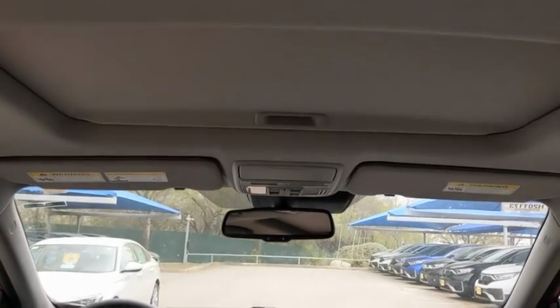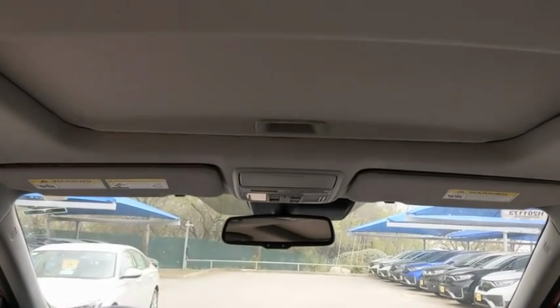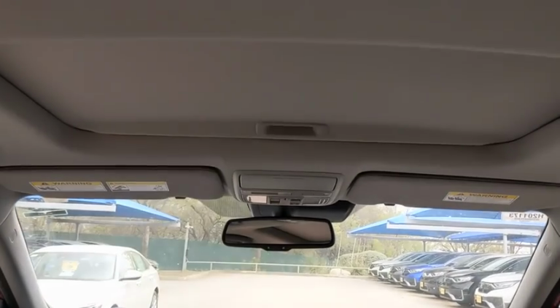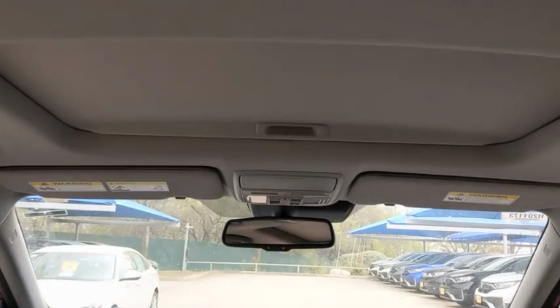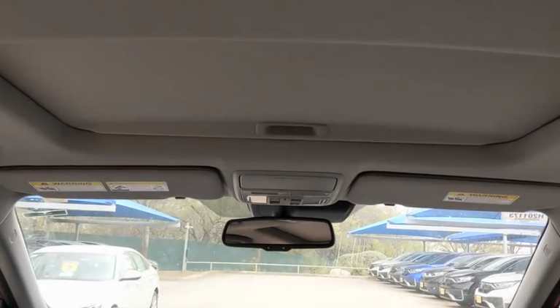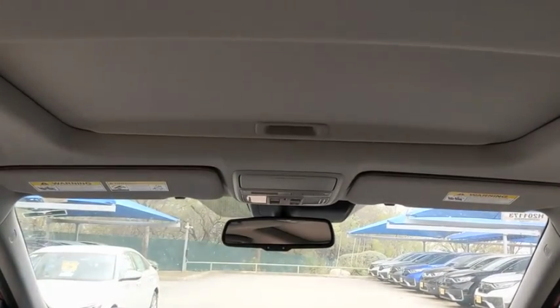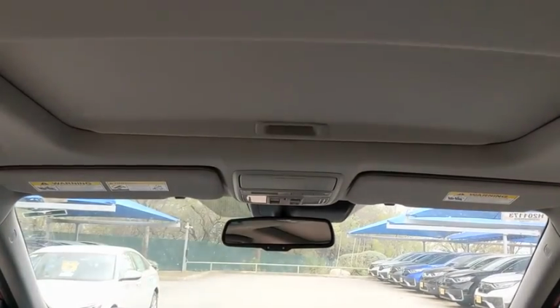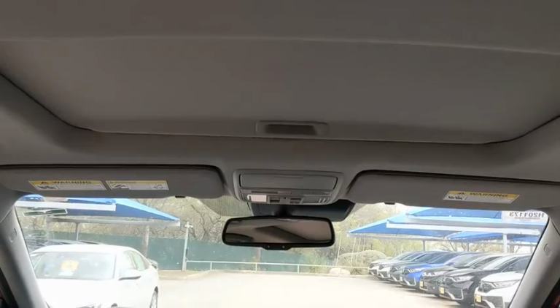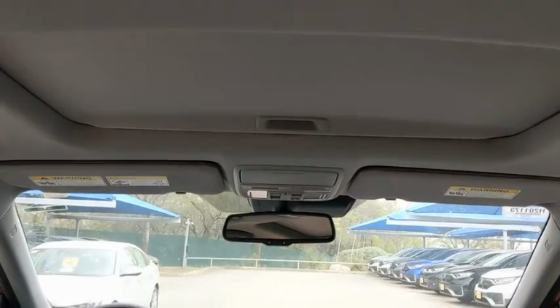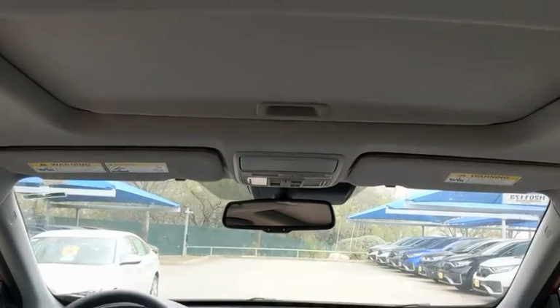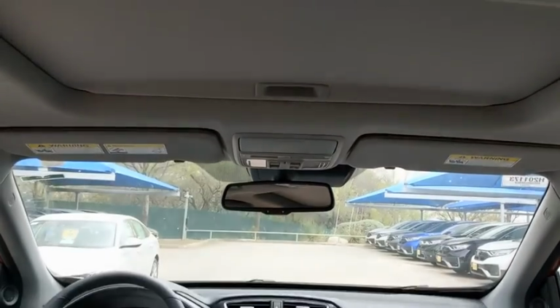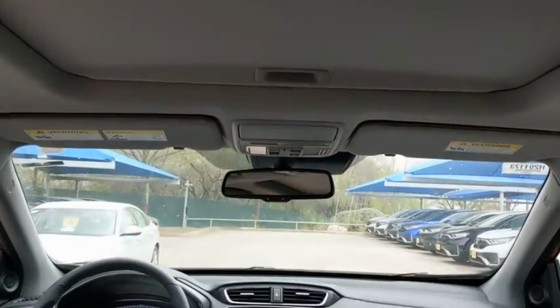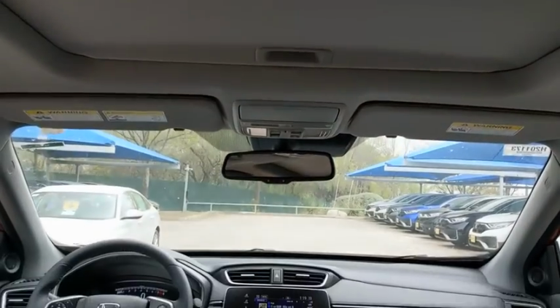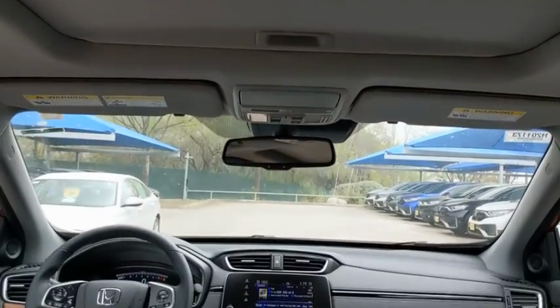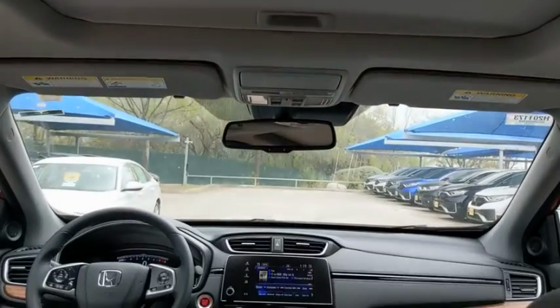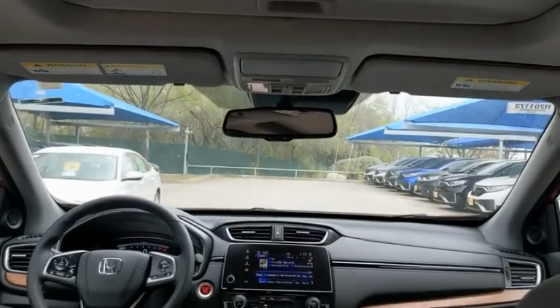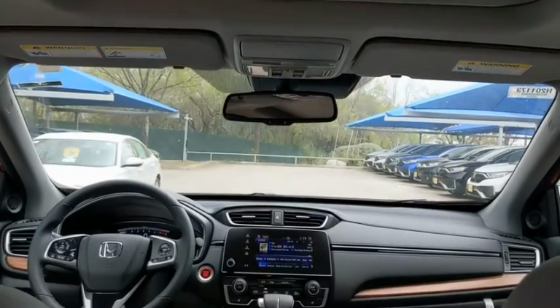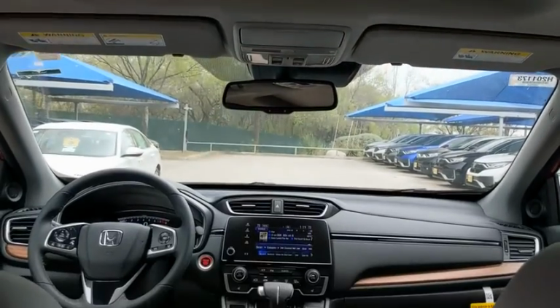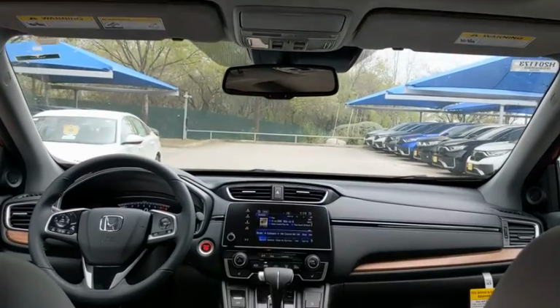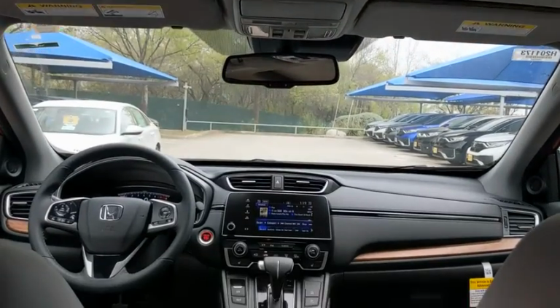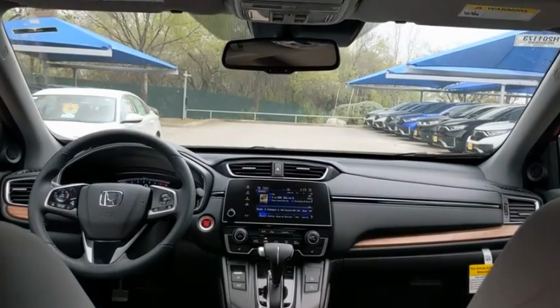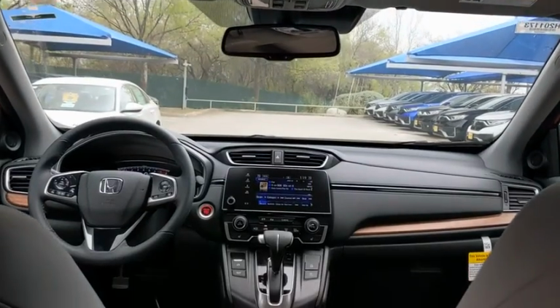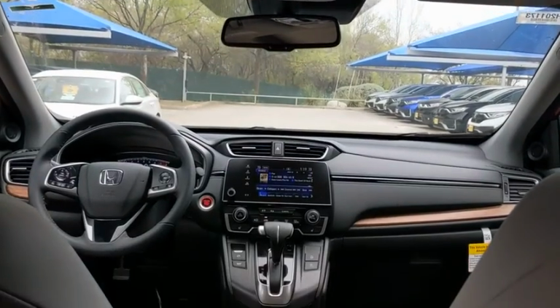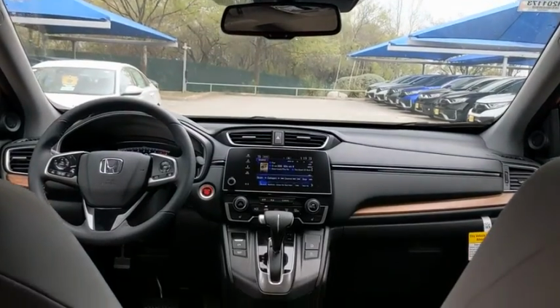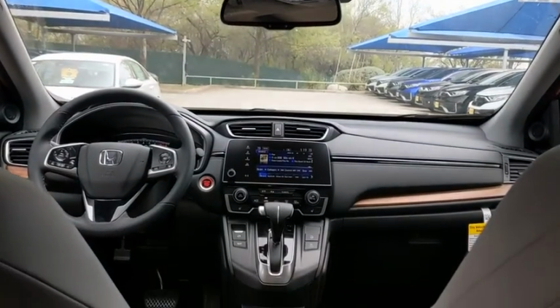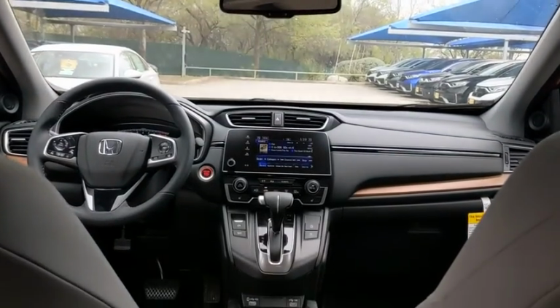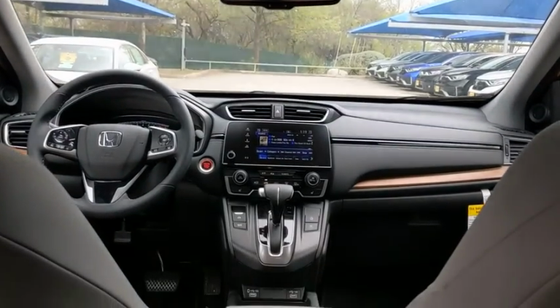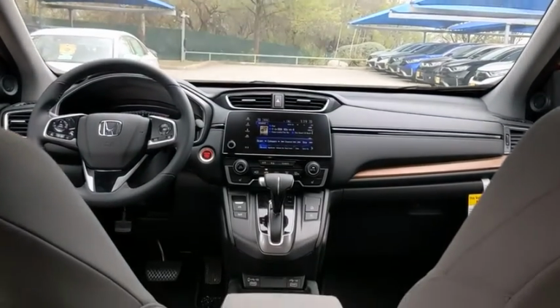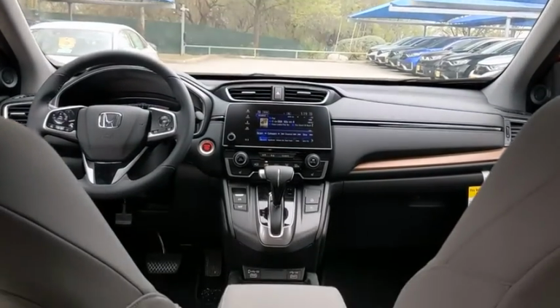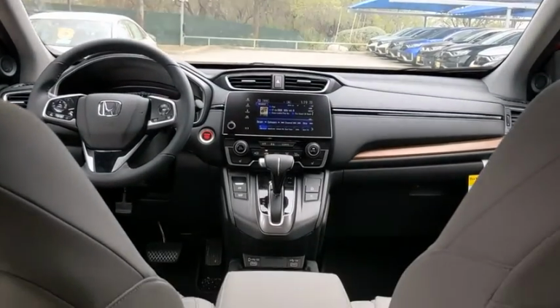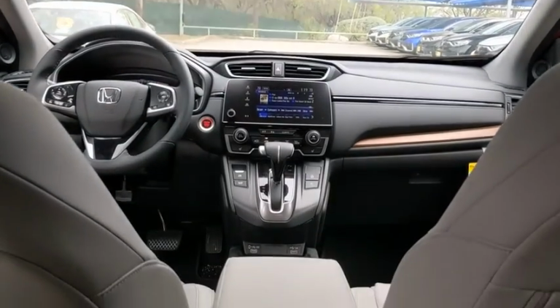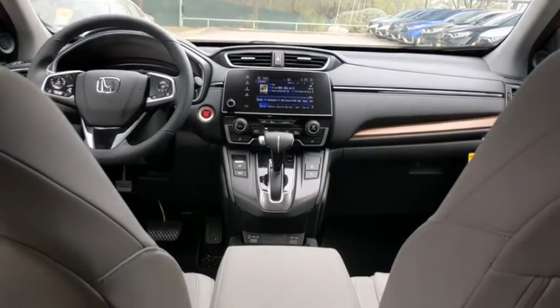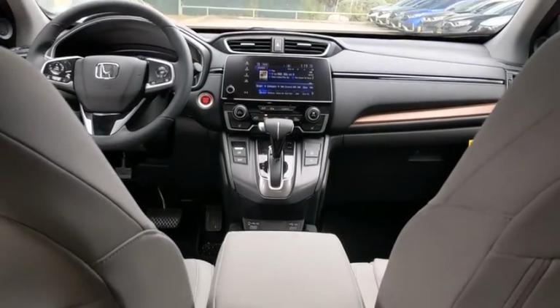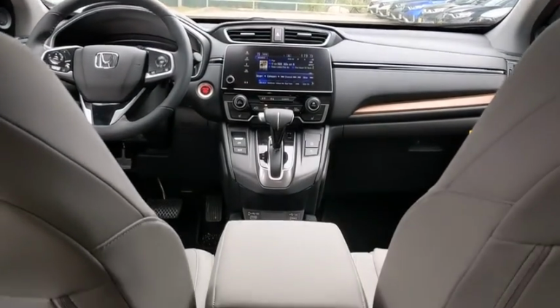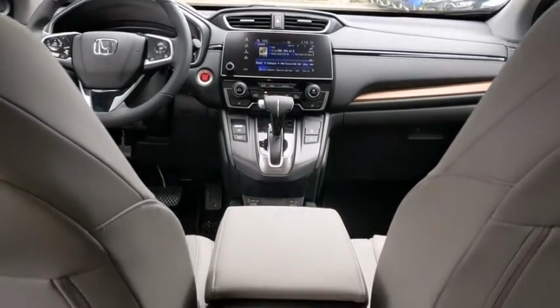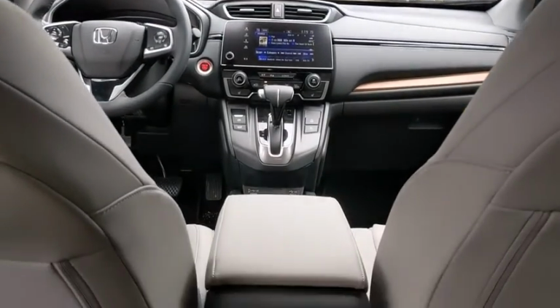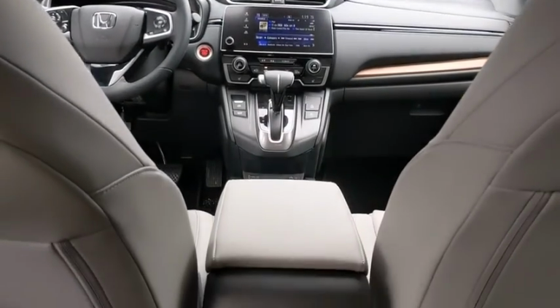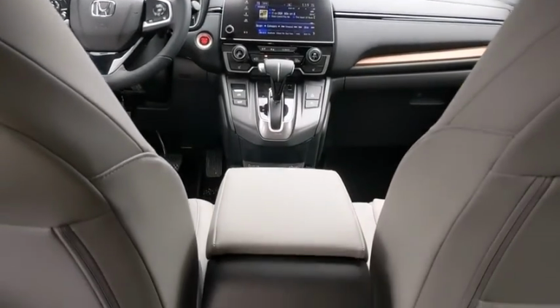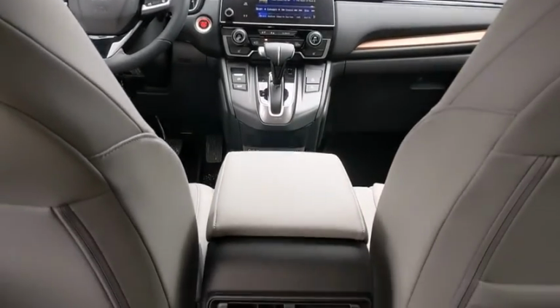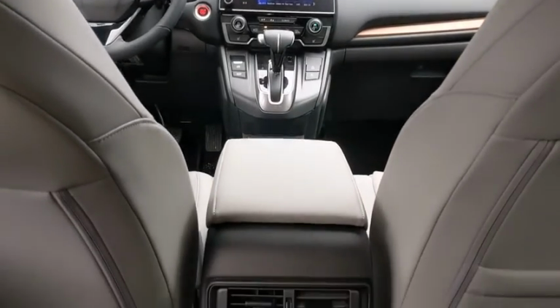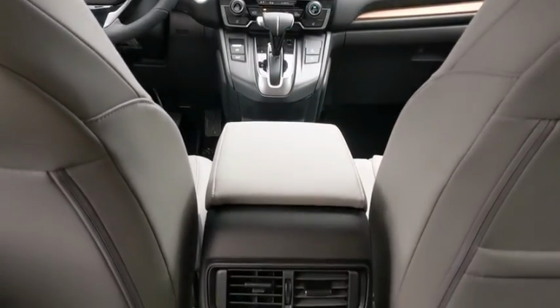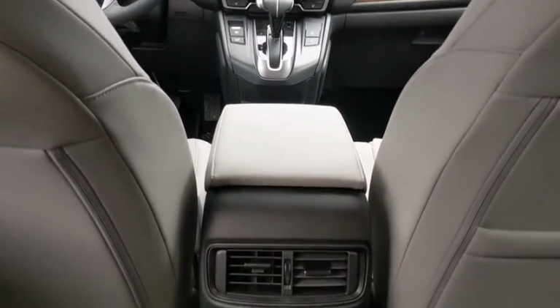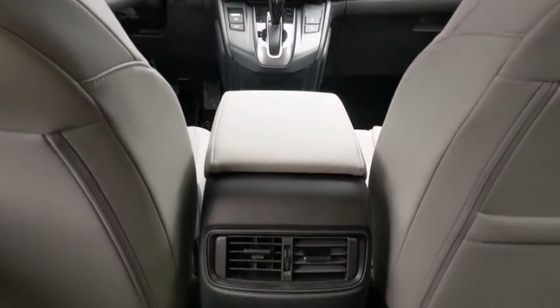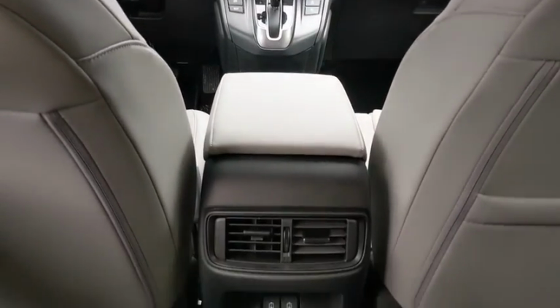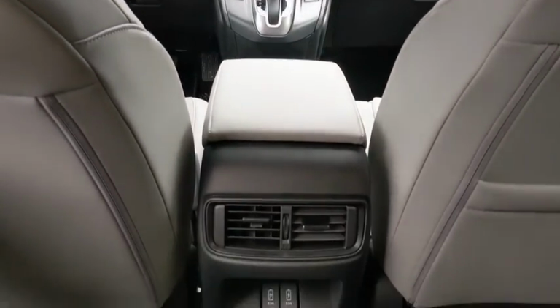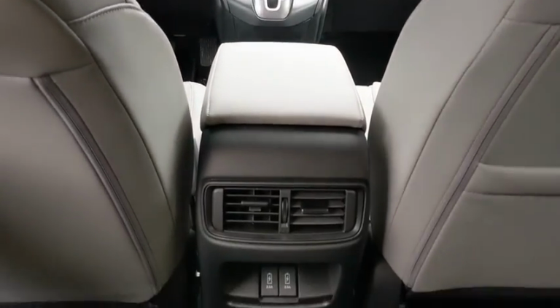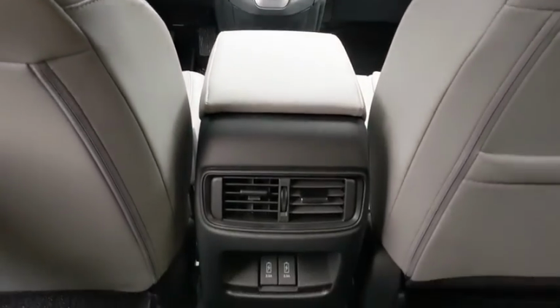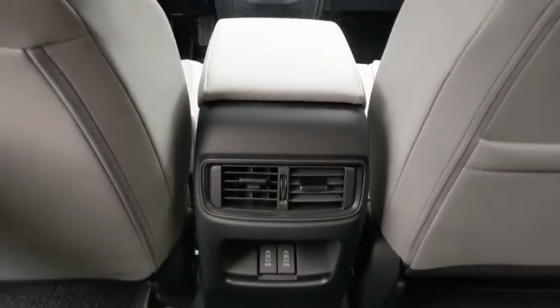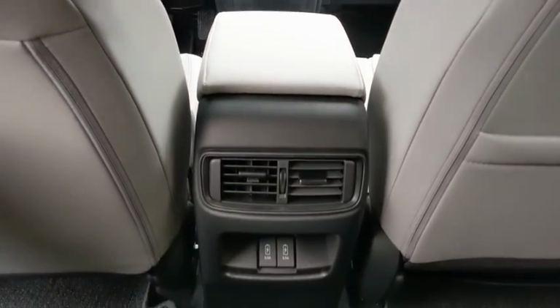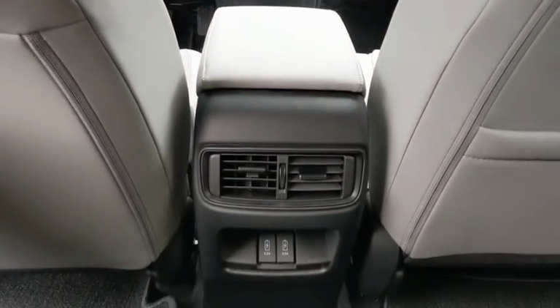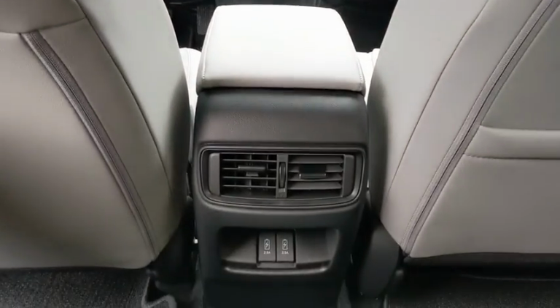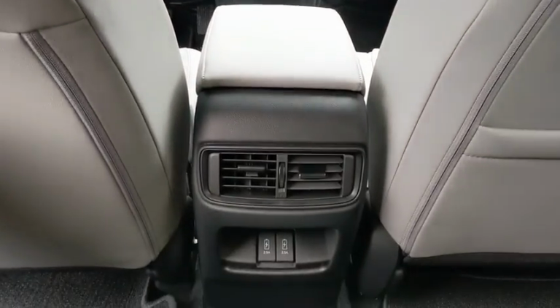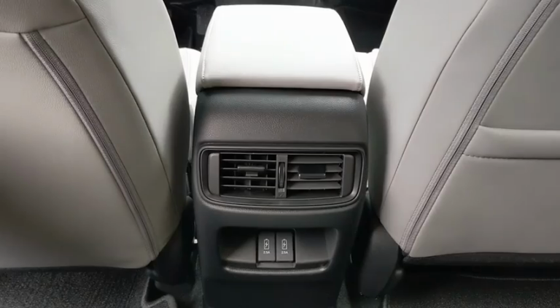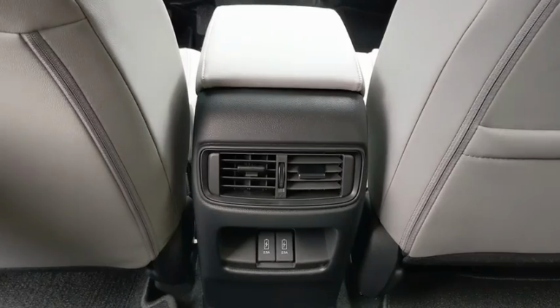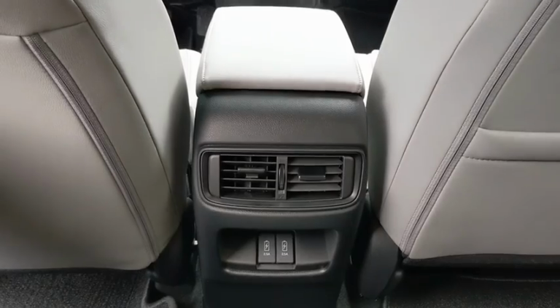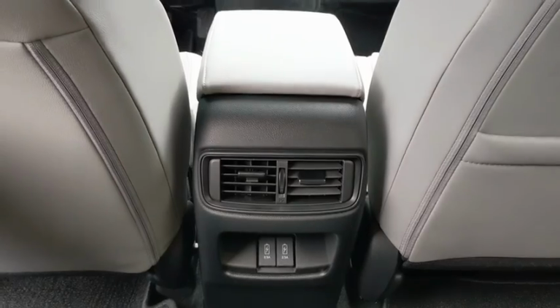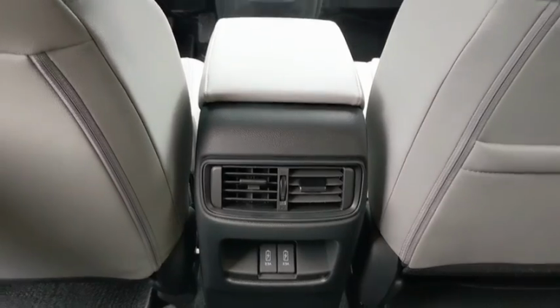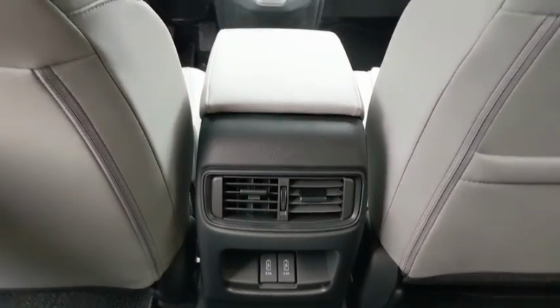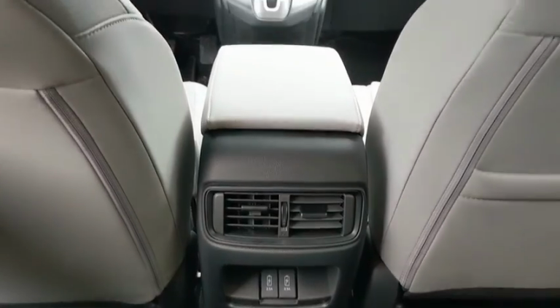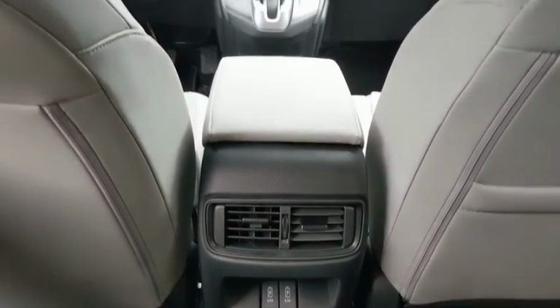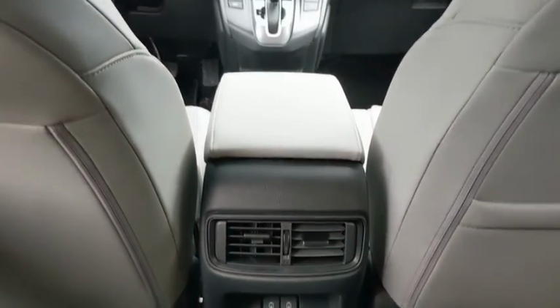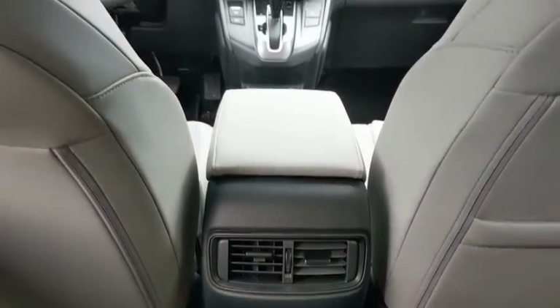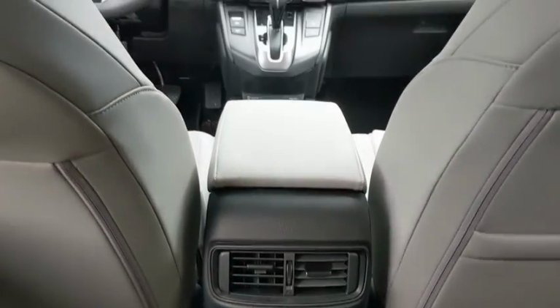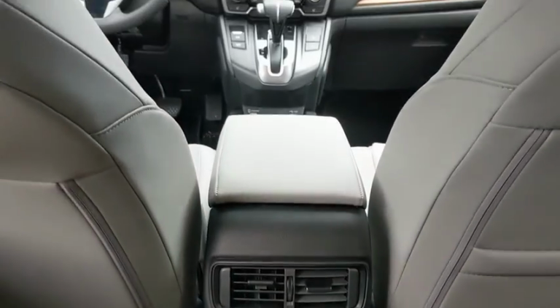Bluetooth, power steering, adjustable steering wheel, floor mats, auto-dimming rear-view mirror, keyless start, and aluminum wheels.